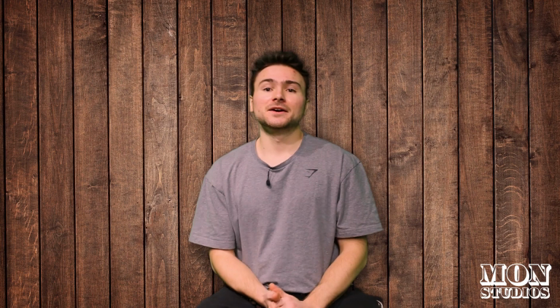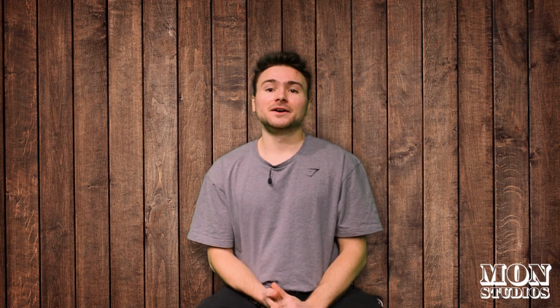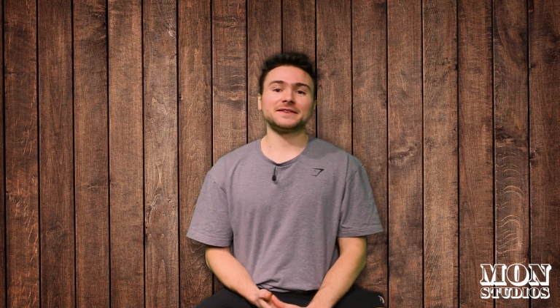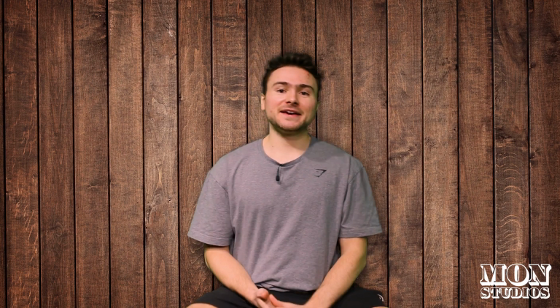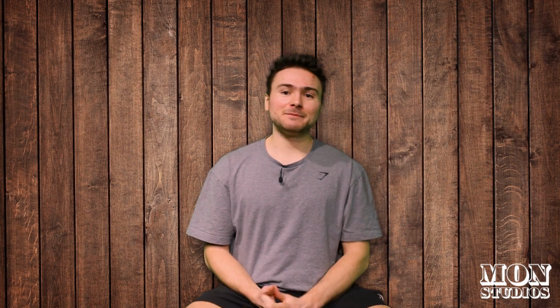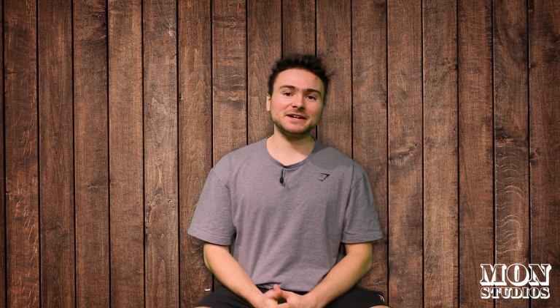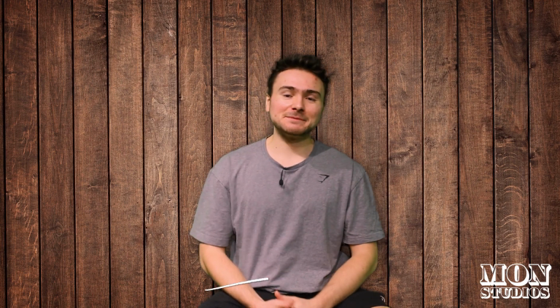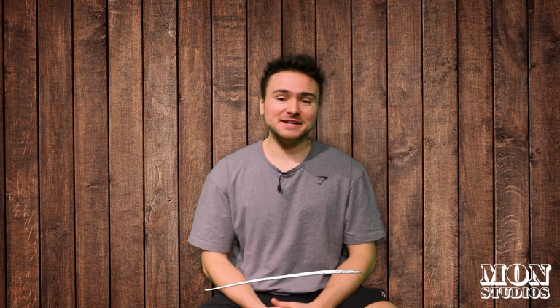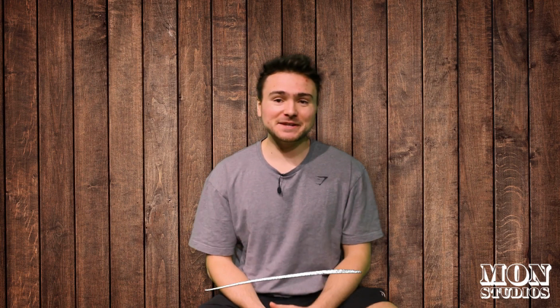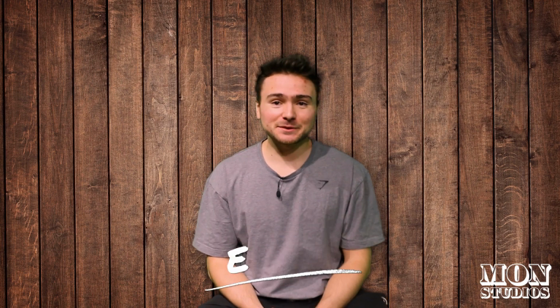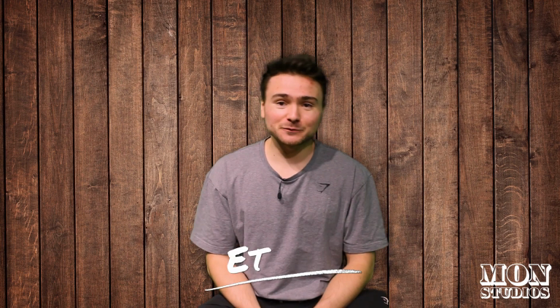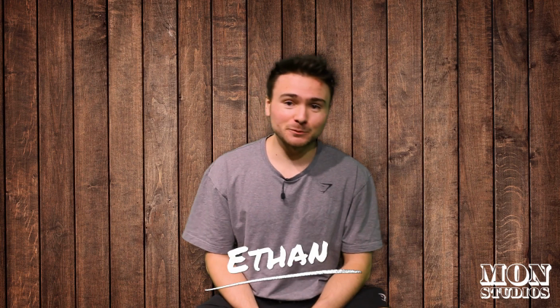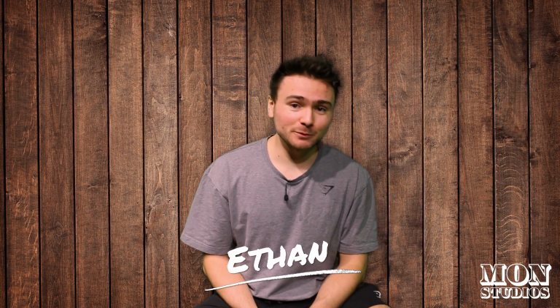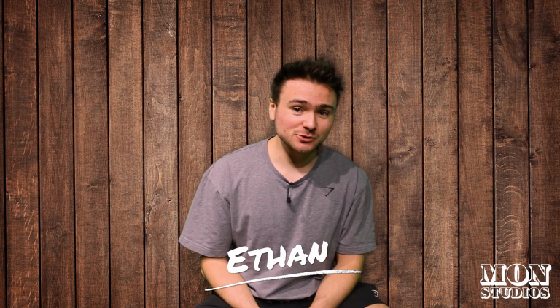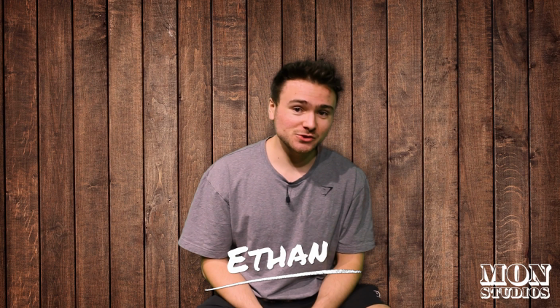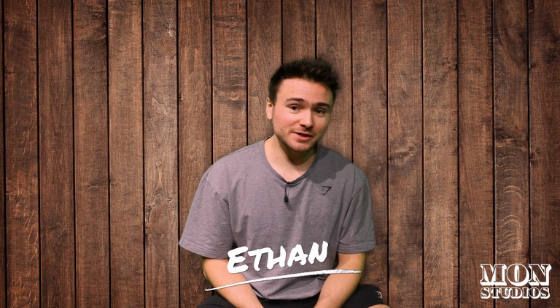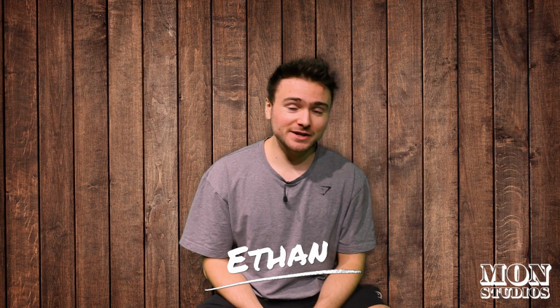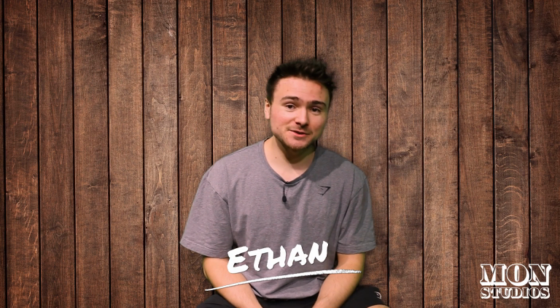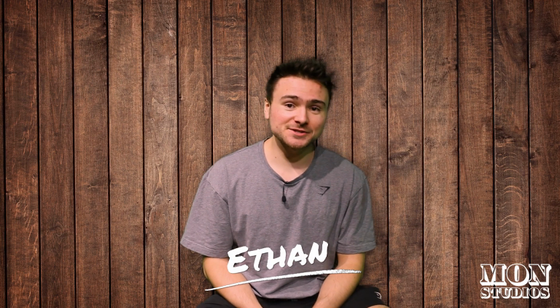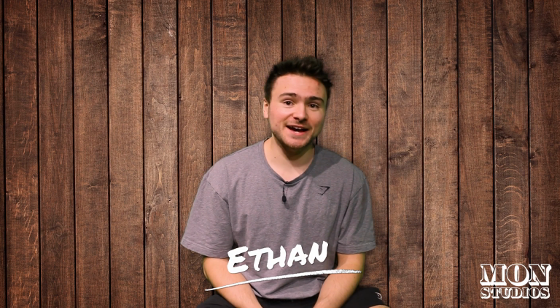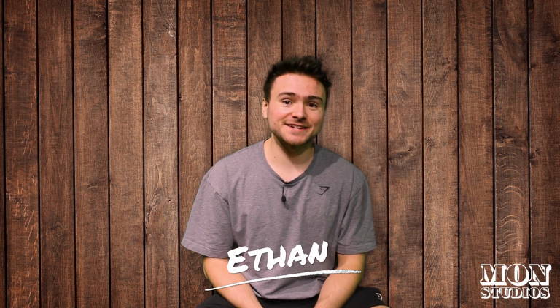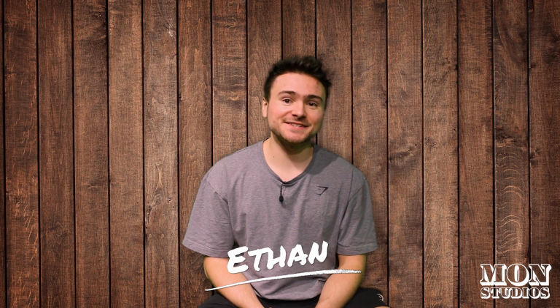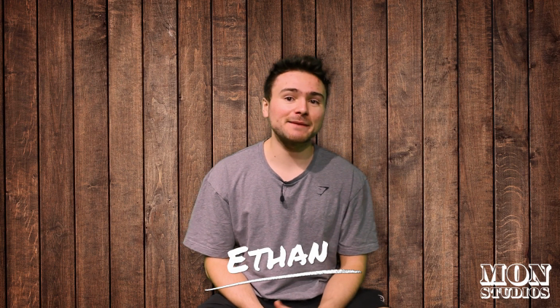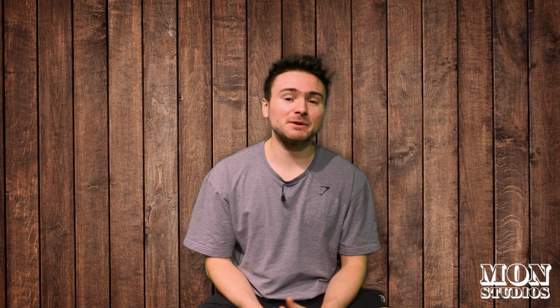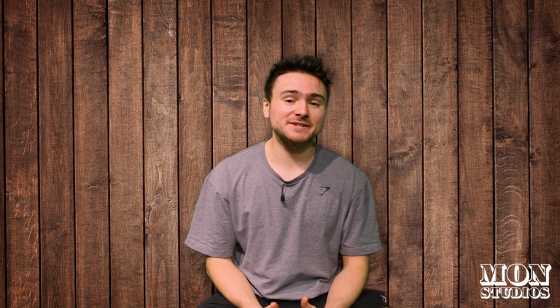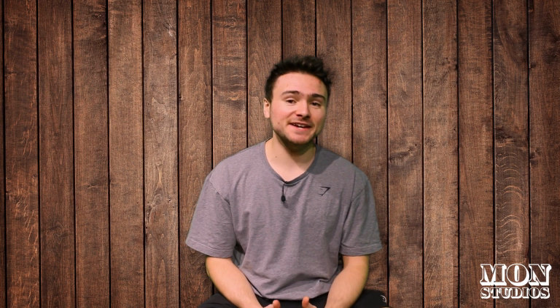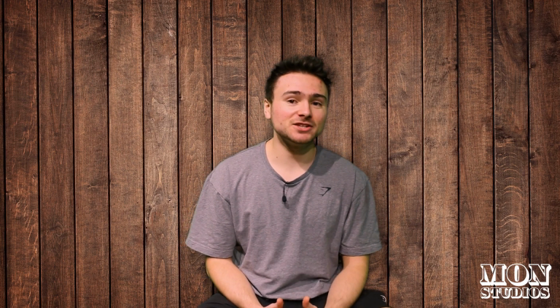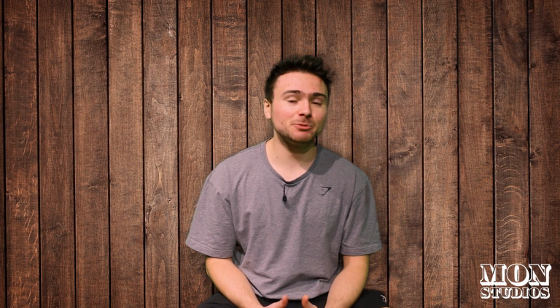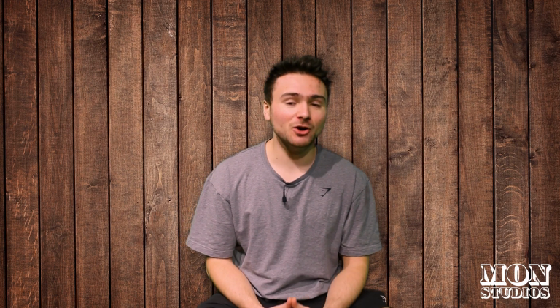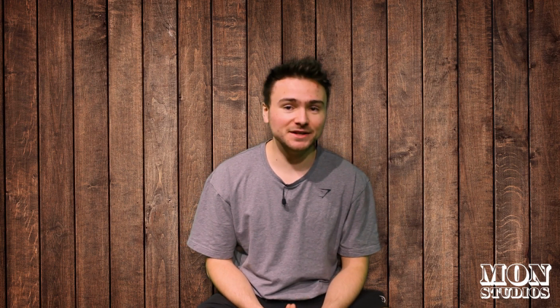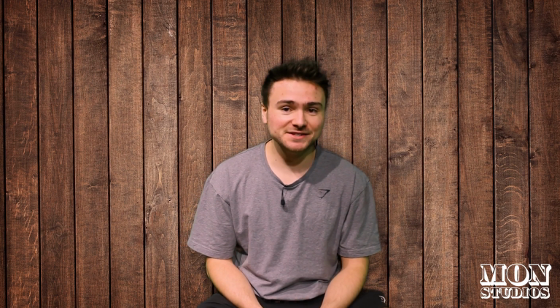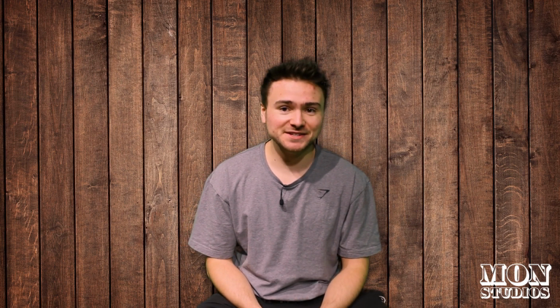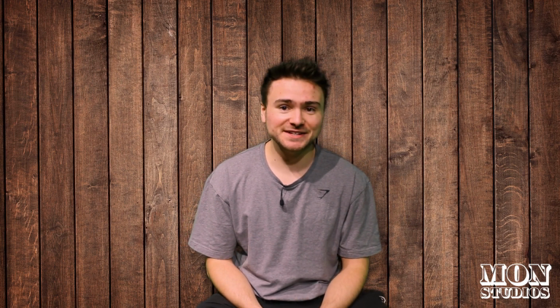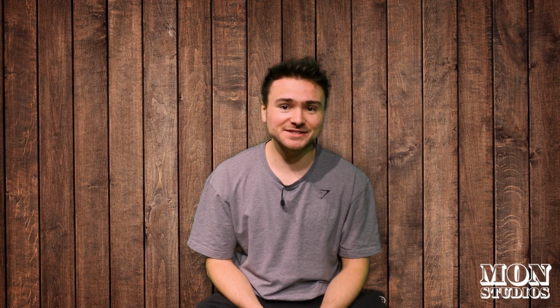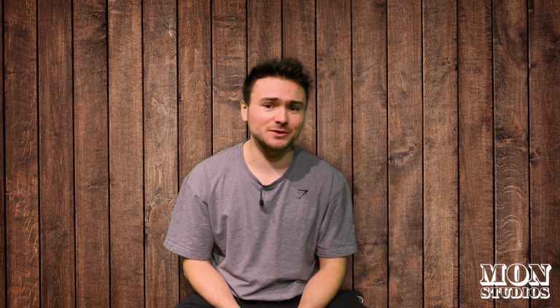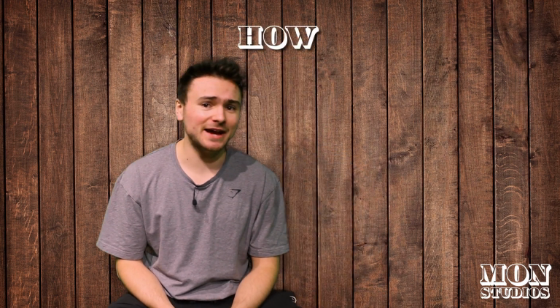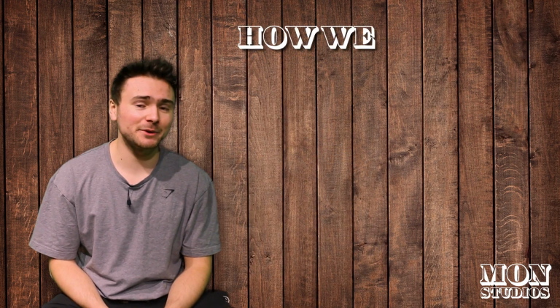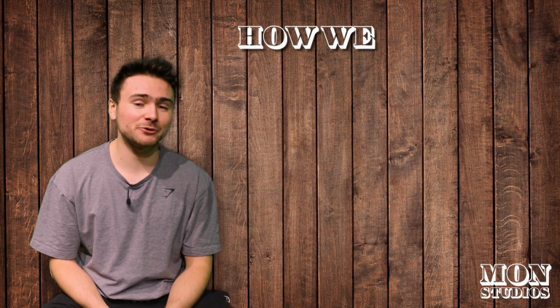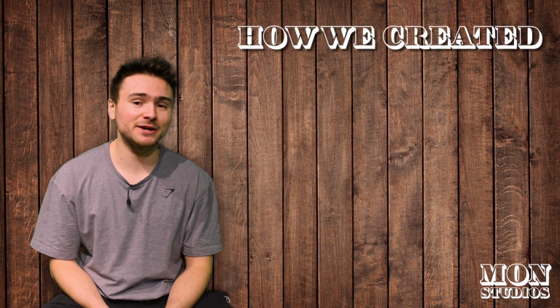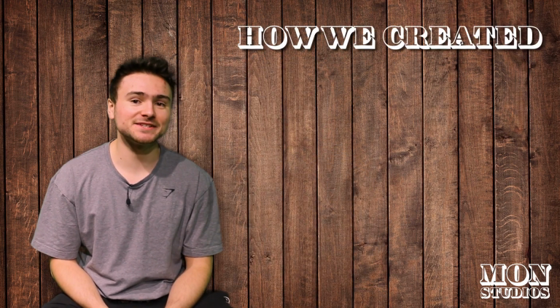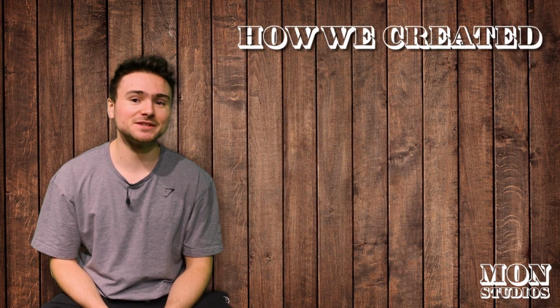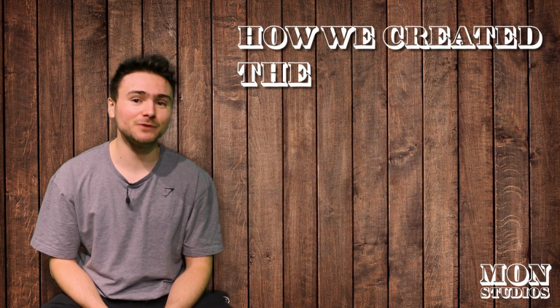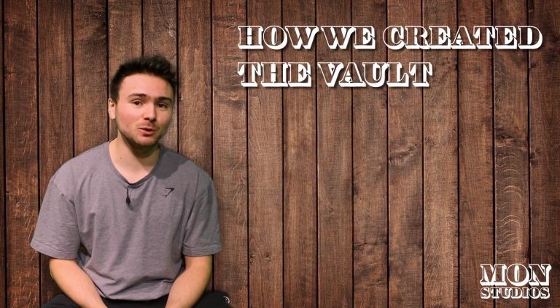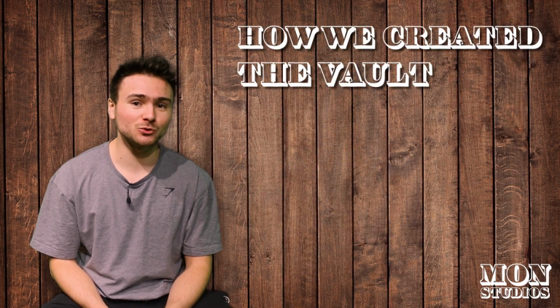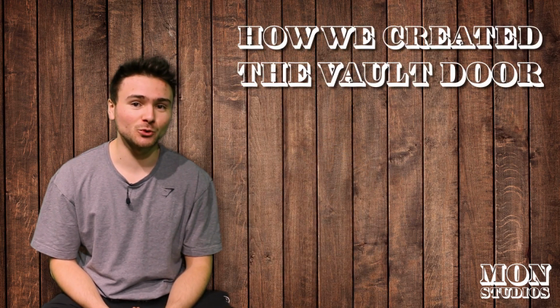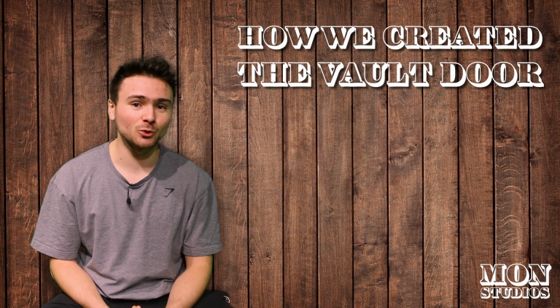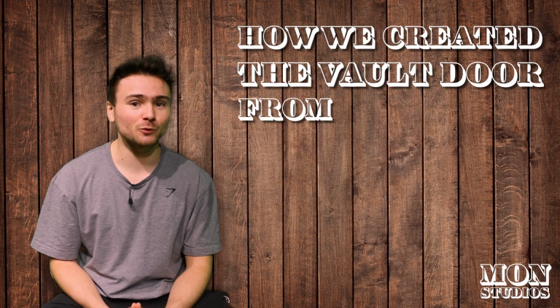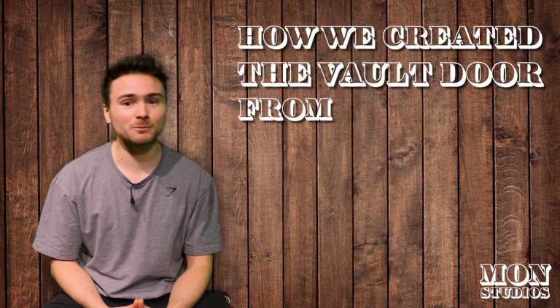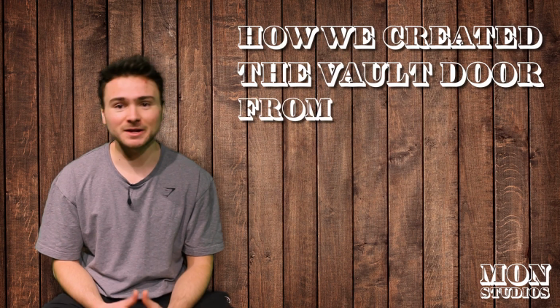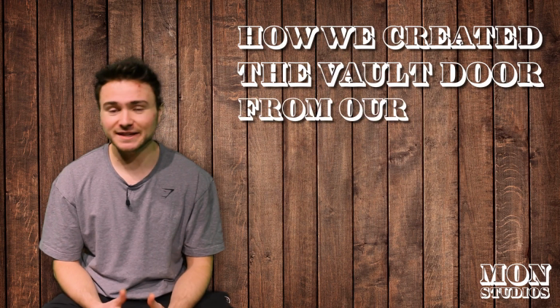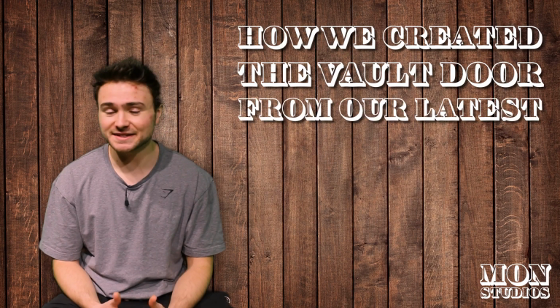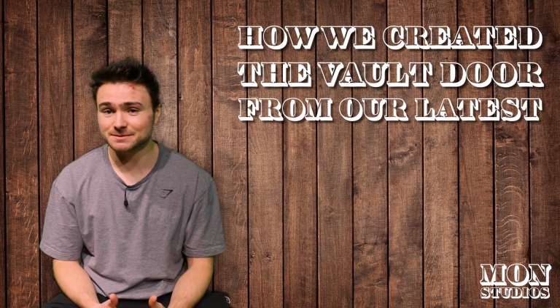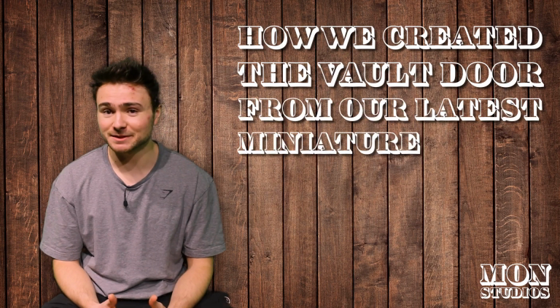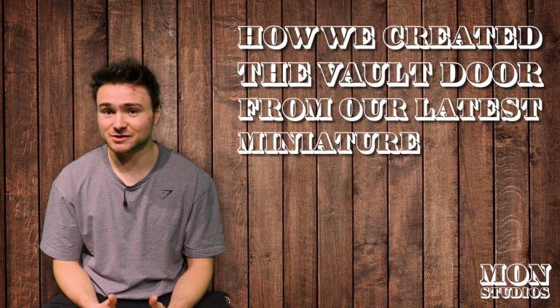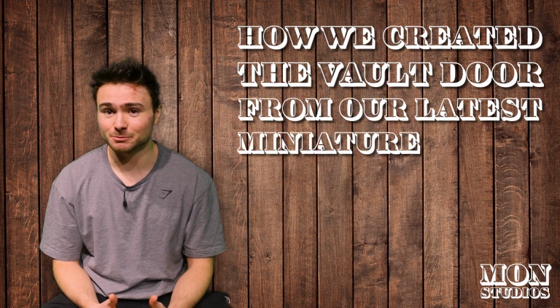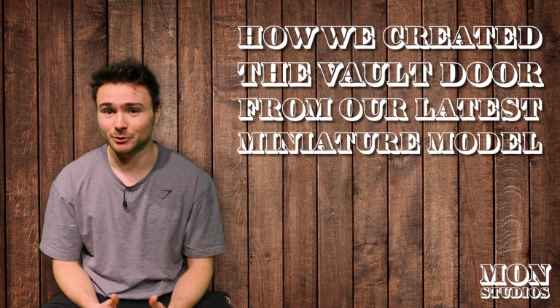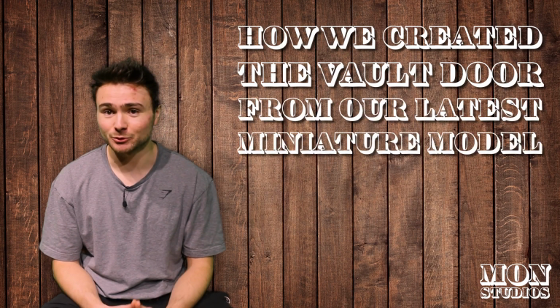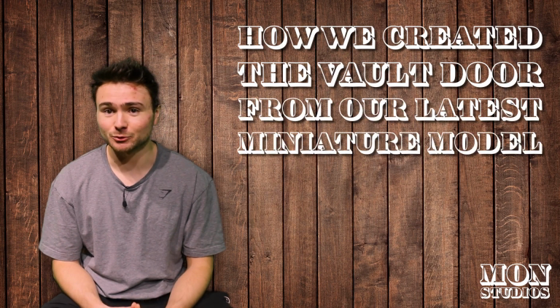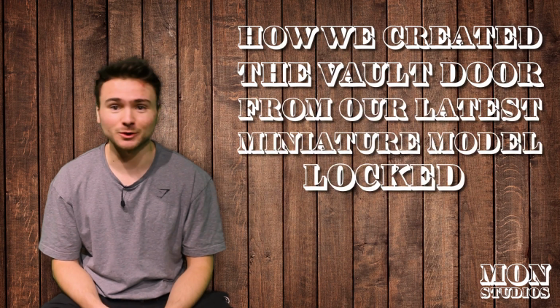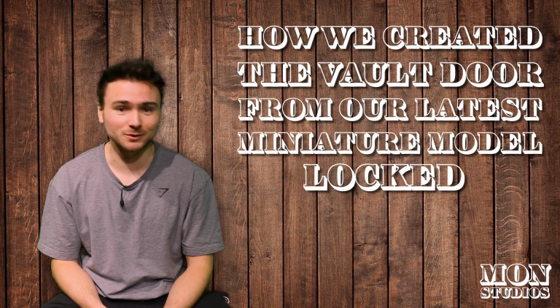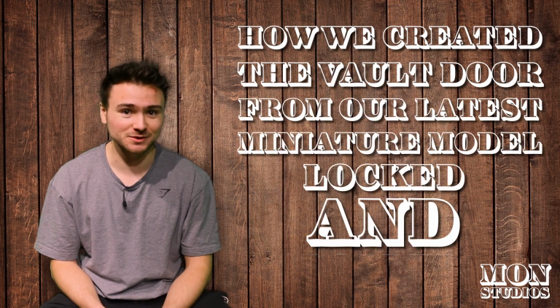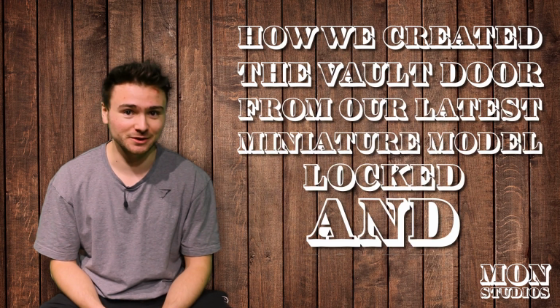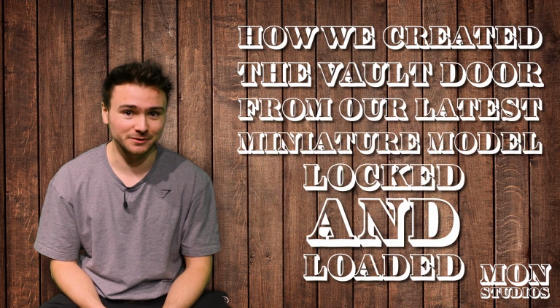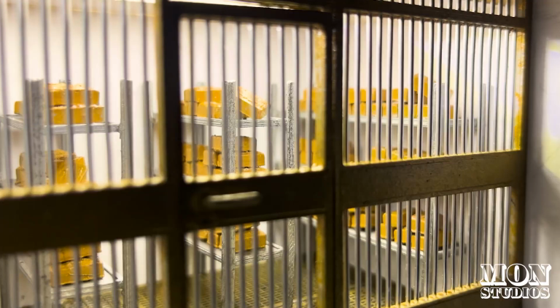Hi there, my name is Ethan from Mon Studios, and today I'm going to be taking you behind the scenes on how we created the vault door from our latest miniature model, Locked and Loaded.